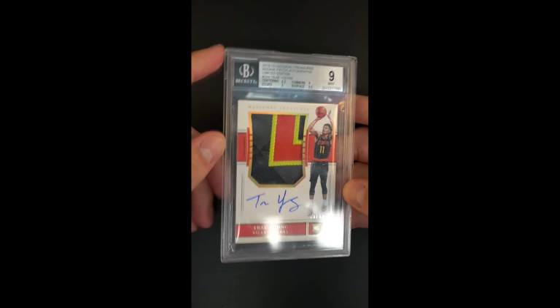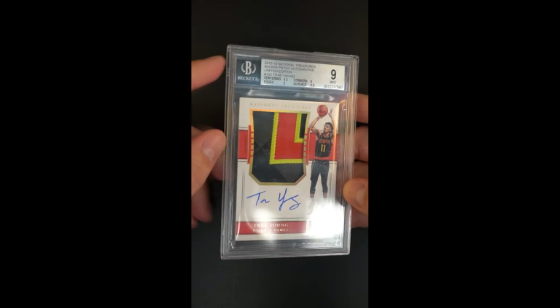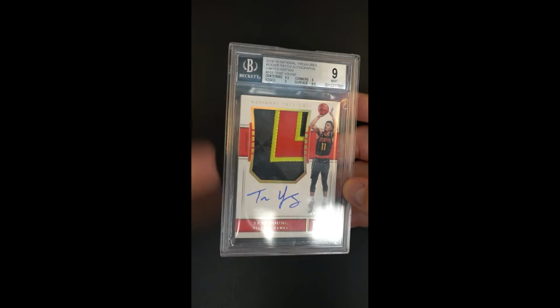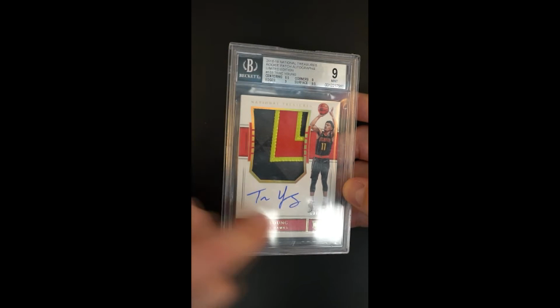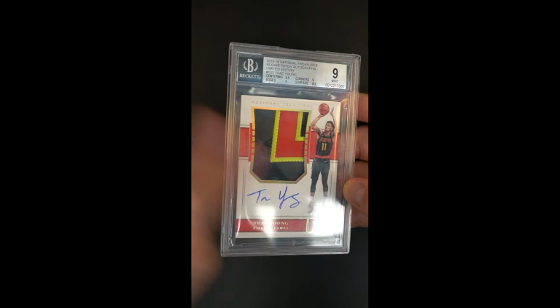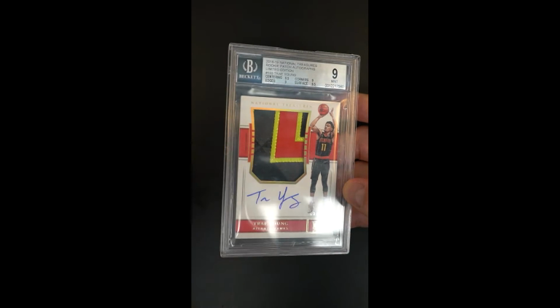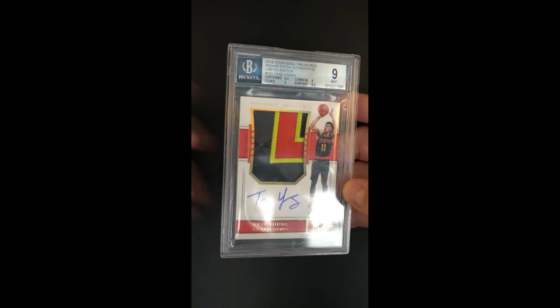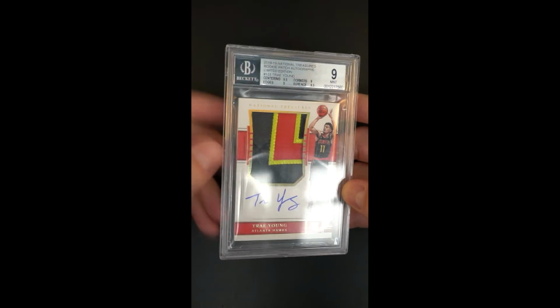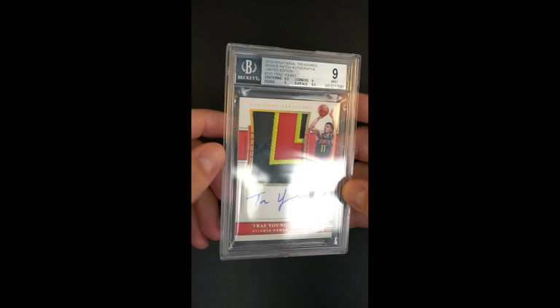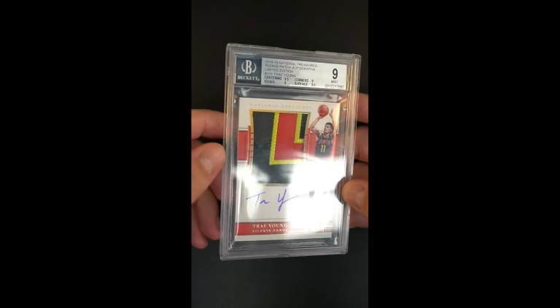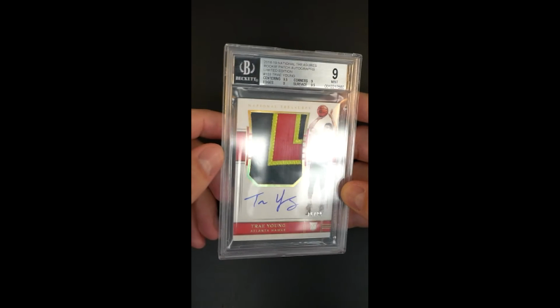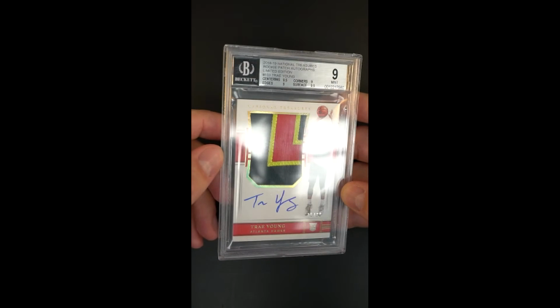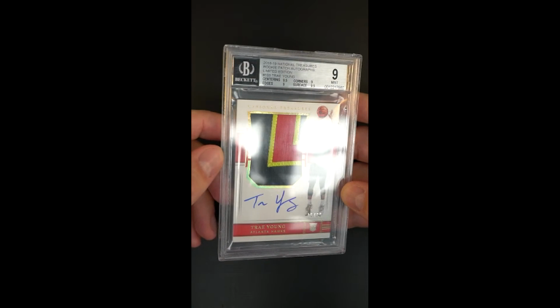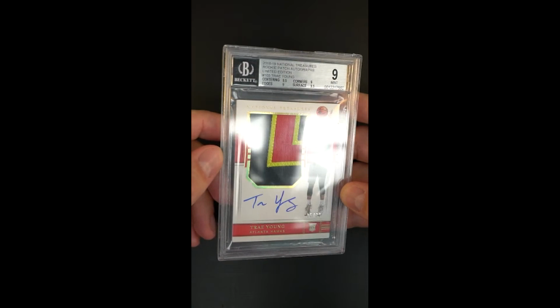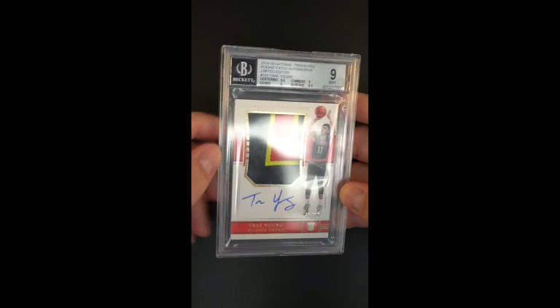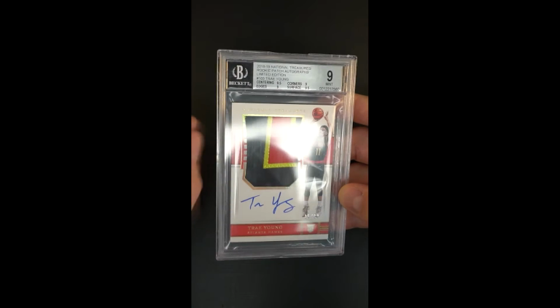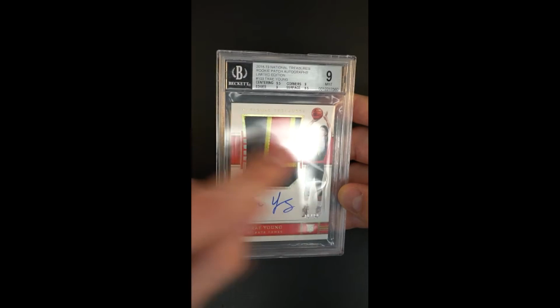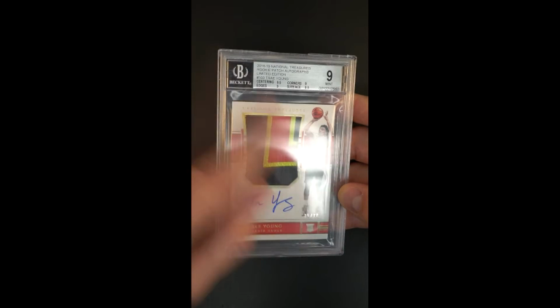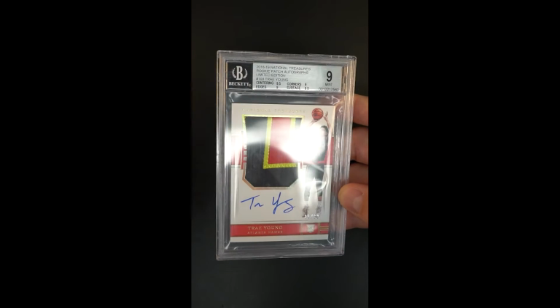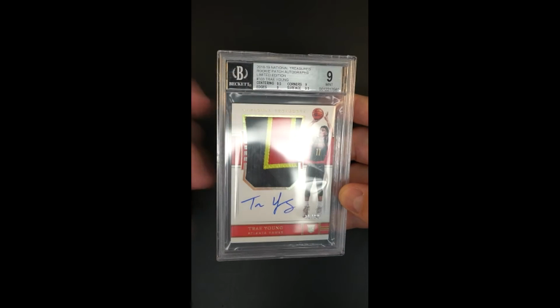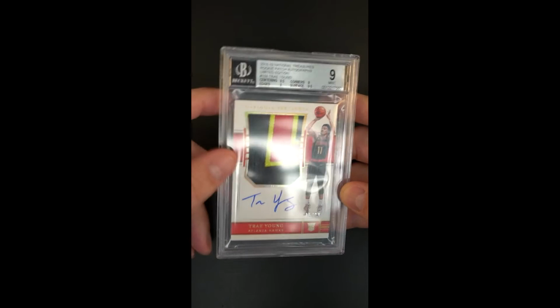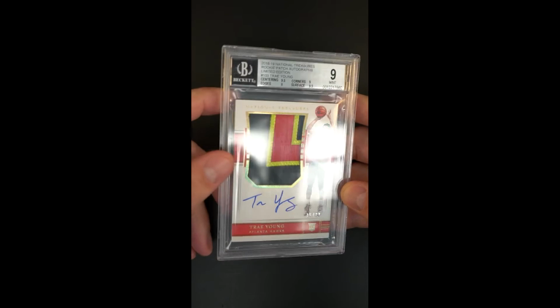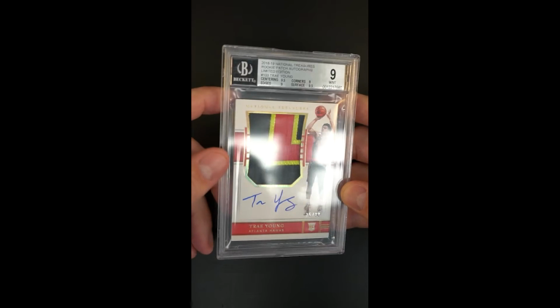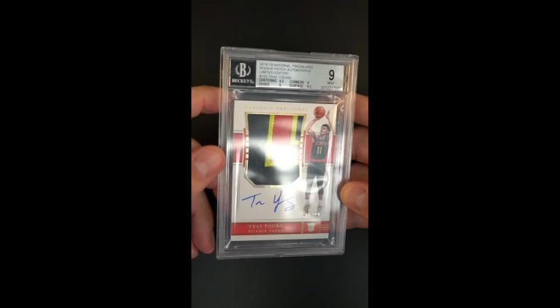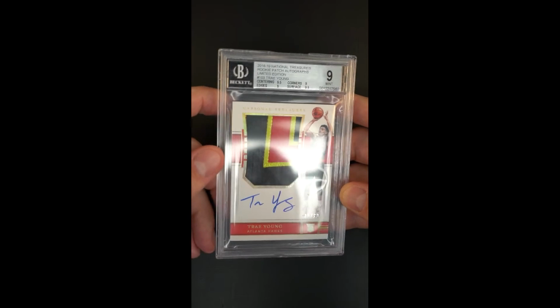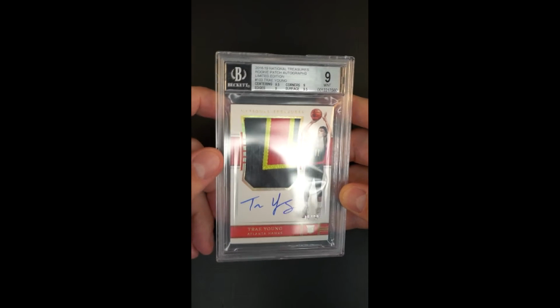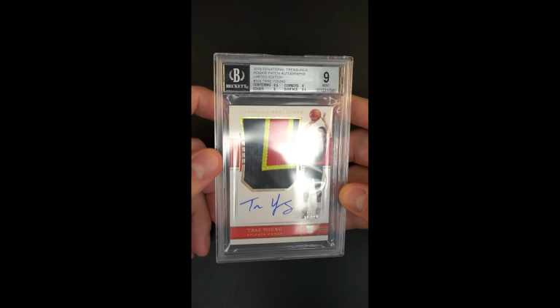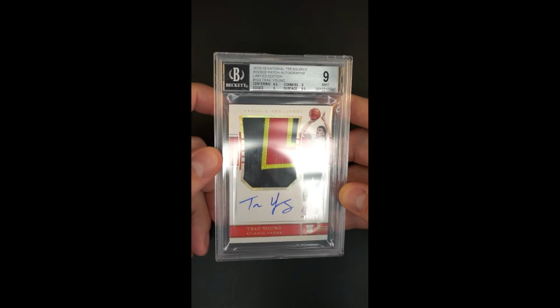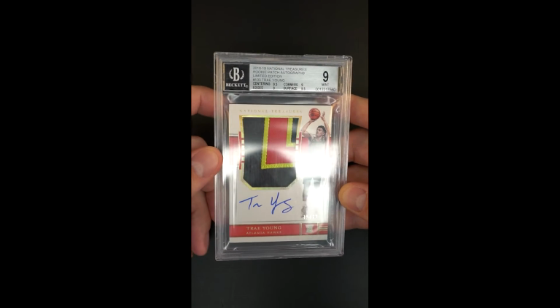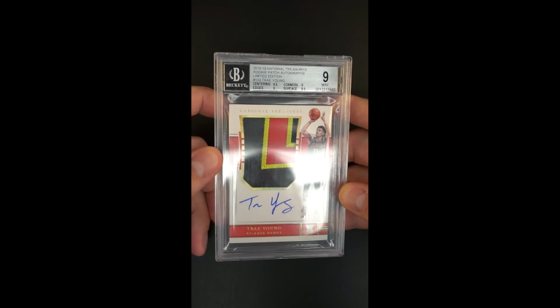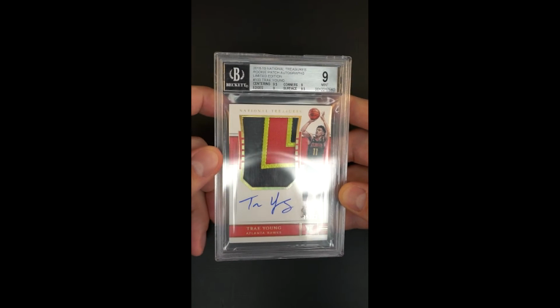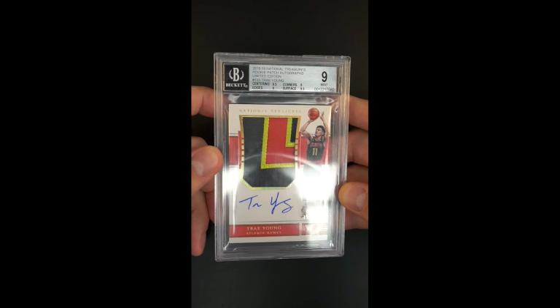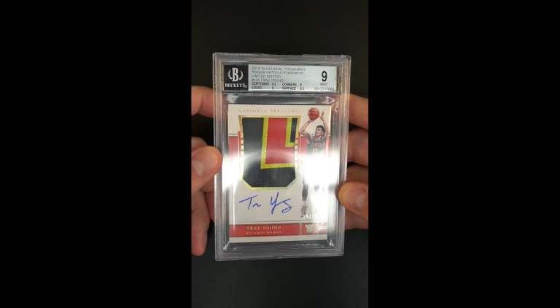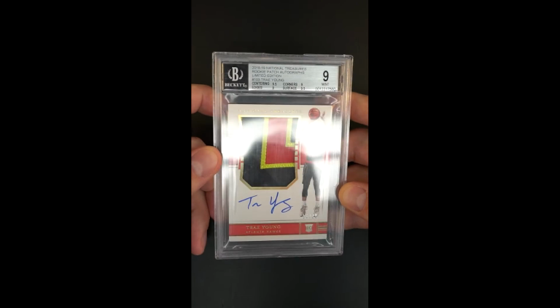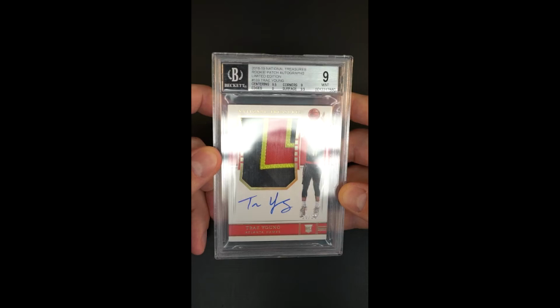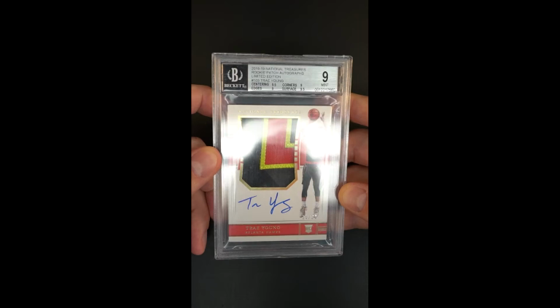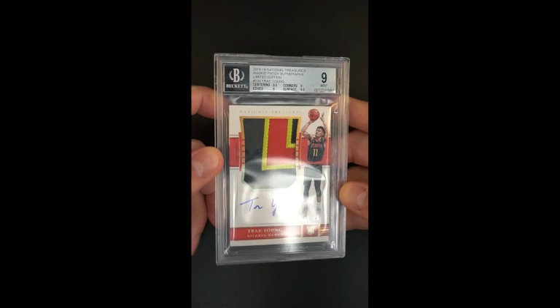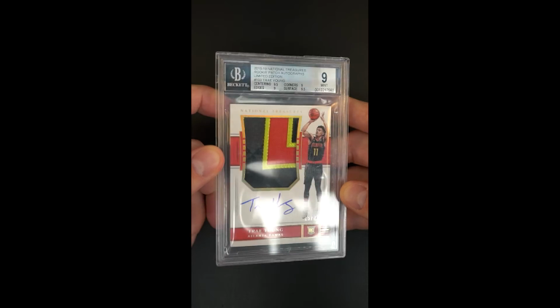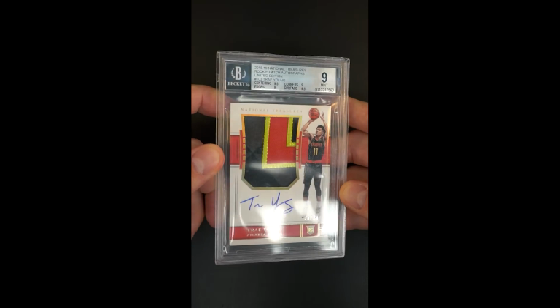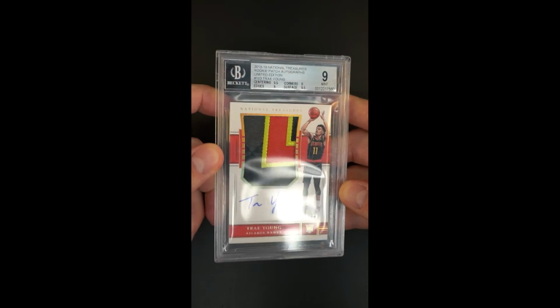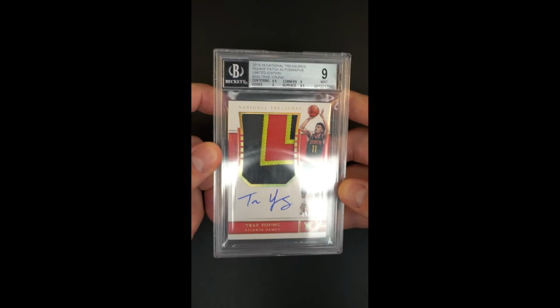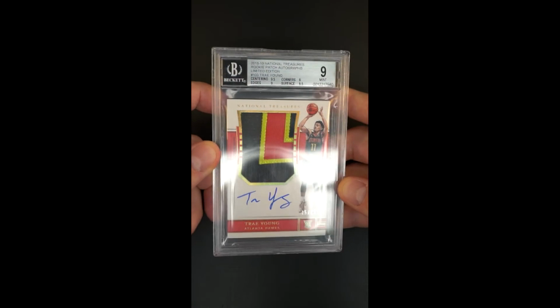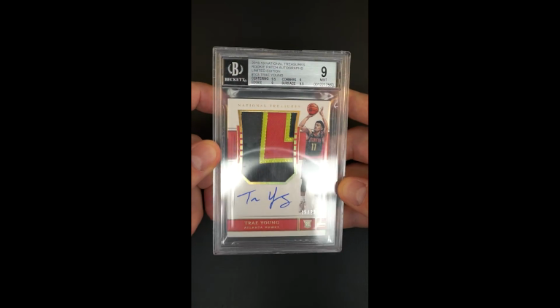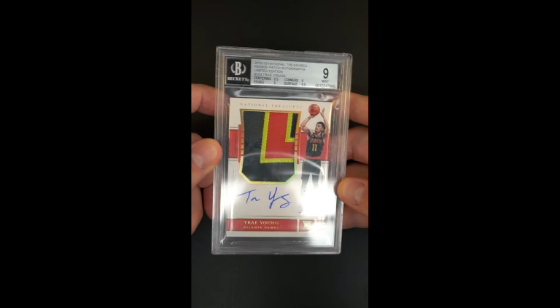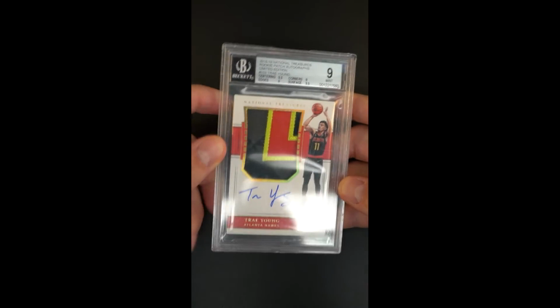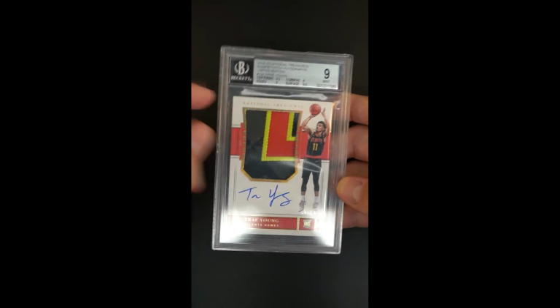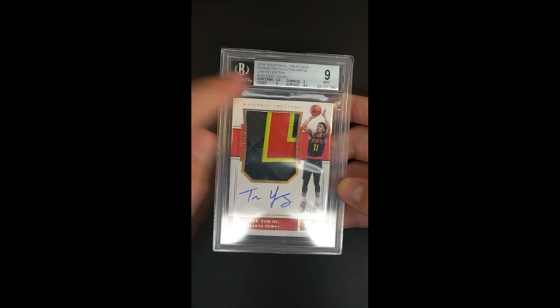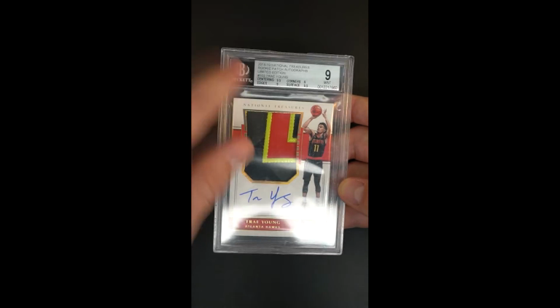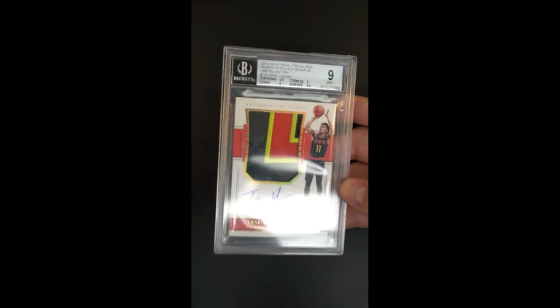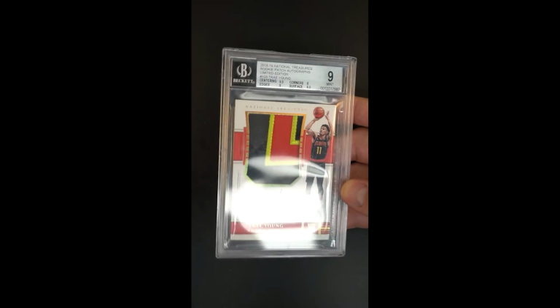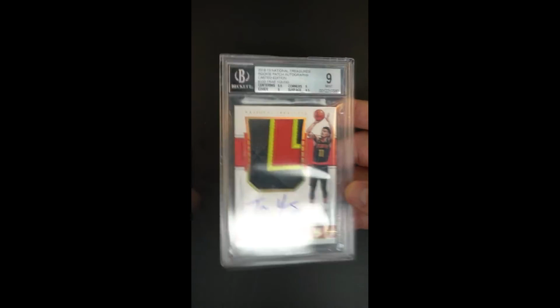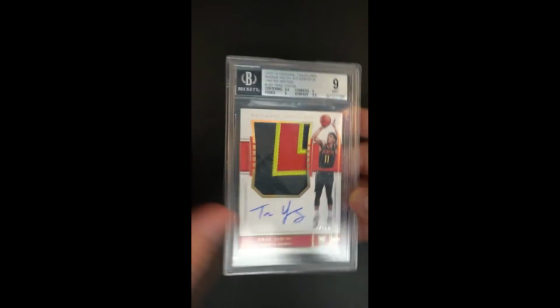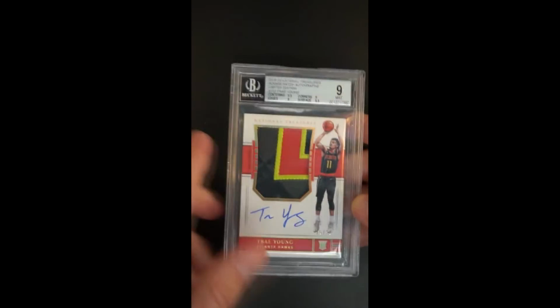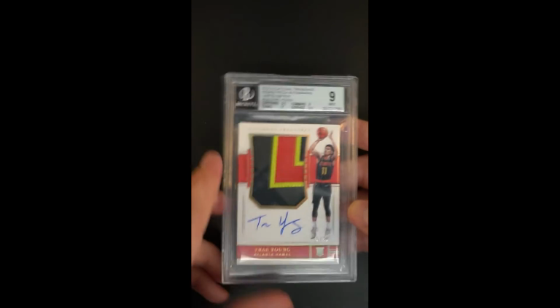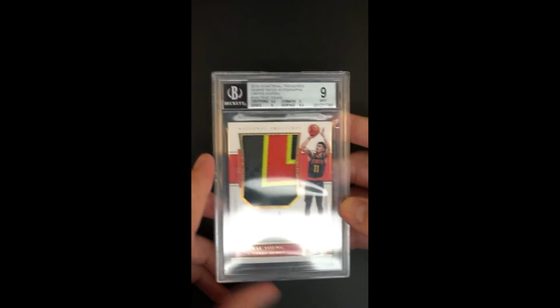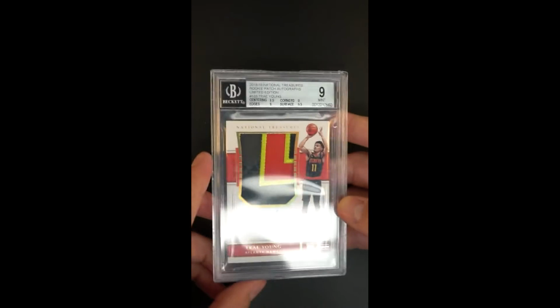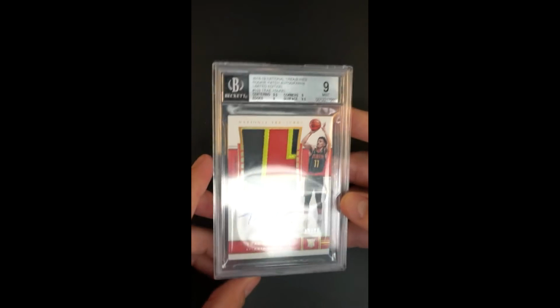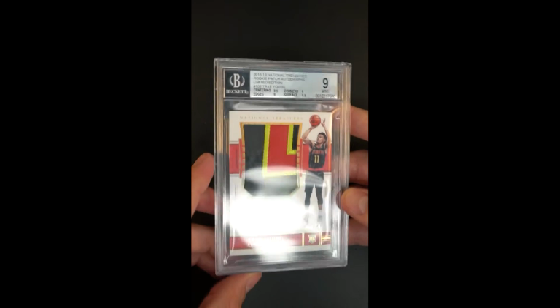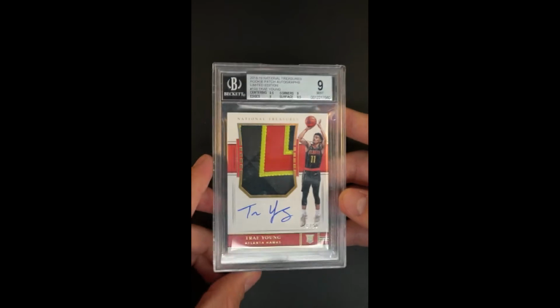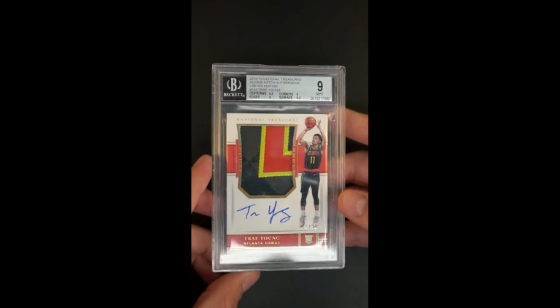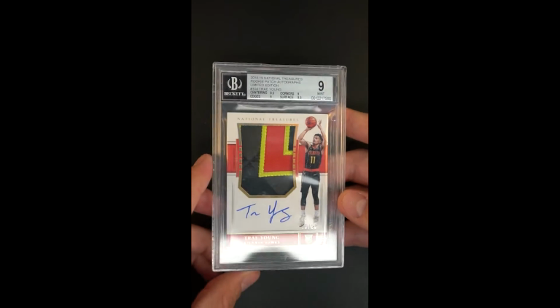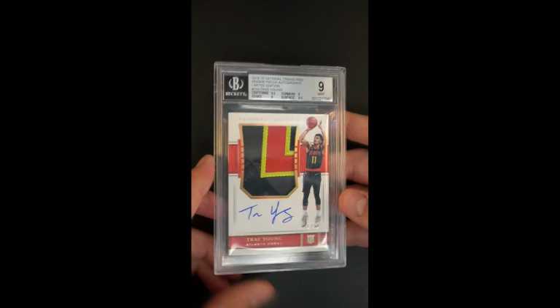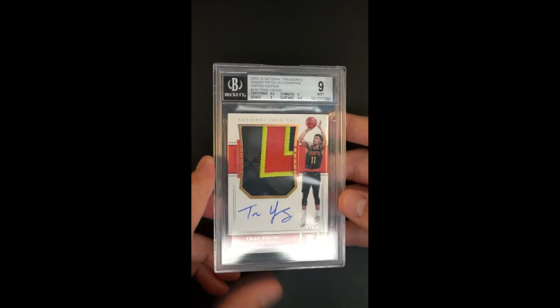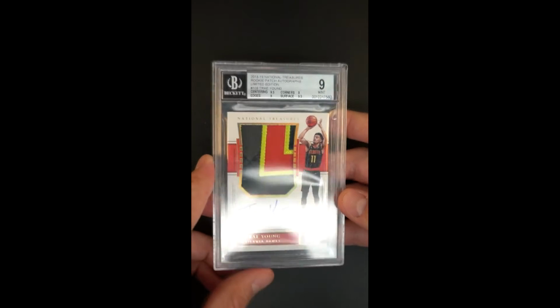The autograph is immaculate, the patch is killer. It's just a beautiful card. The subgrades tell an even louder story.